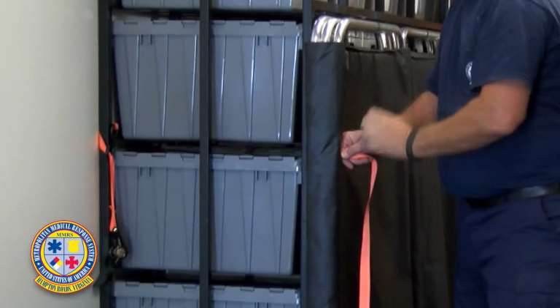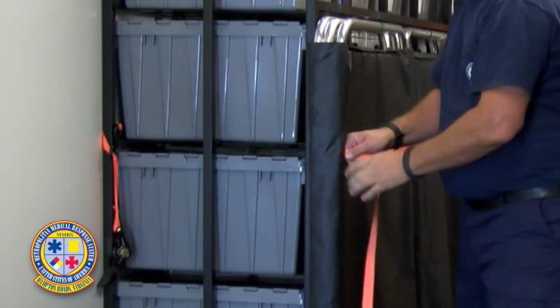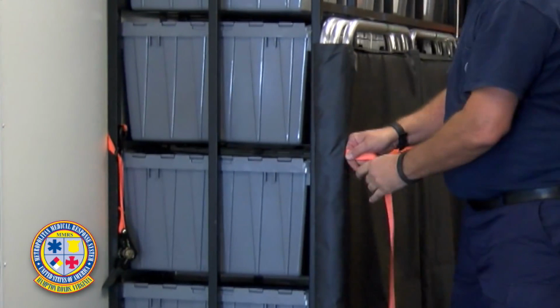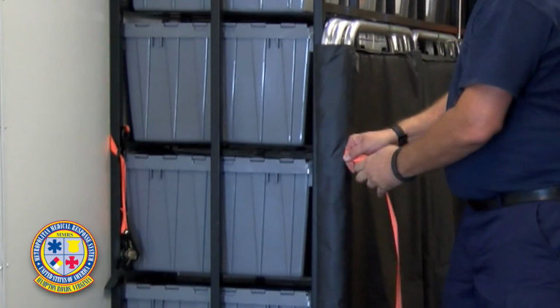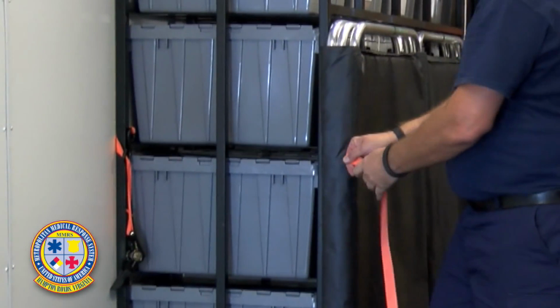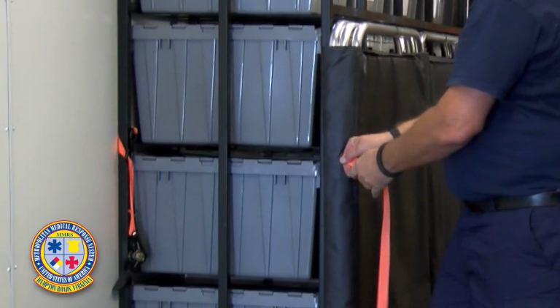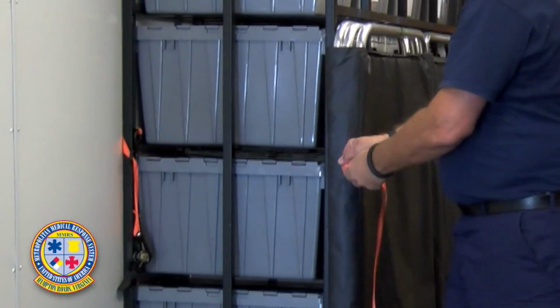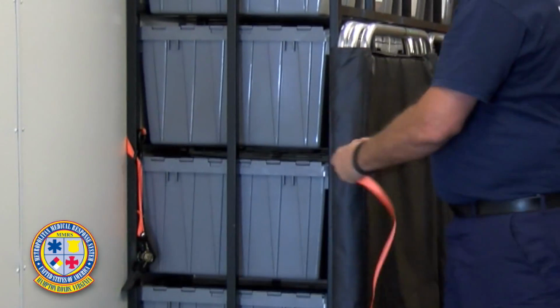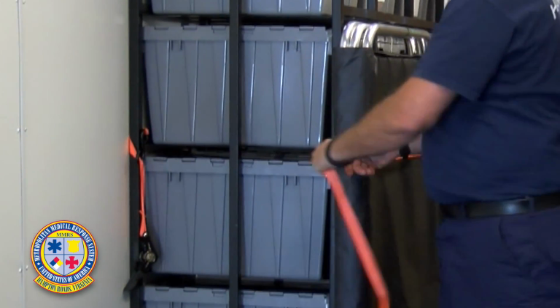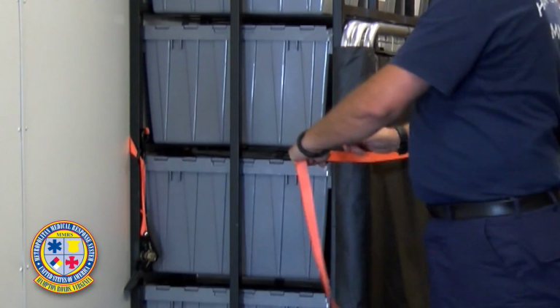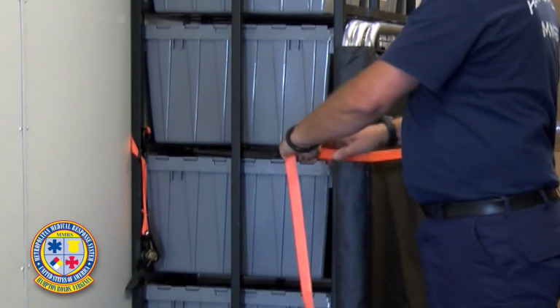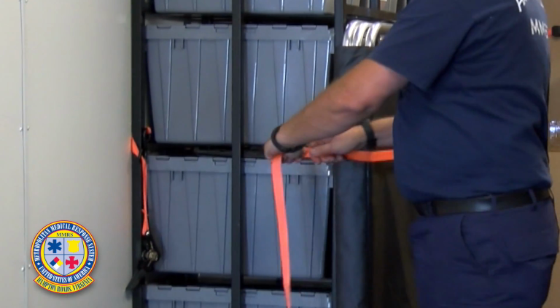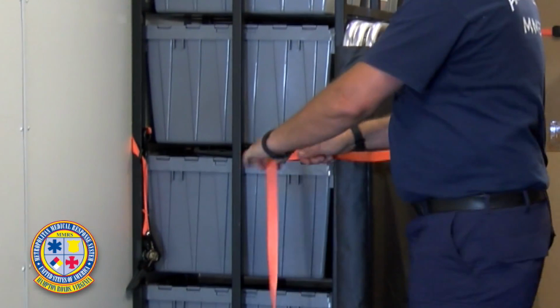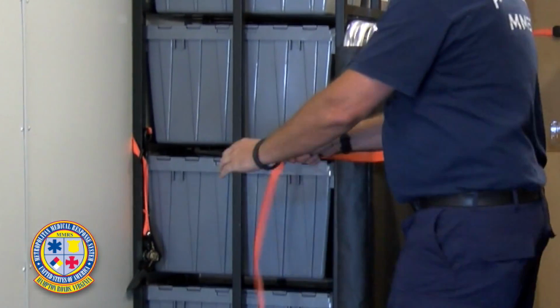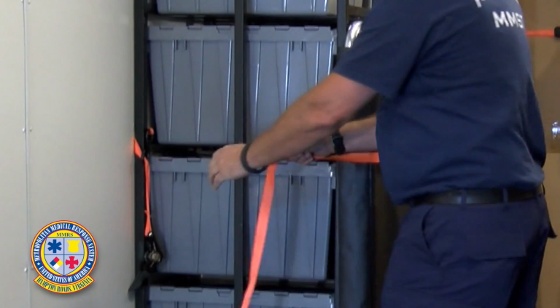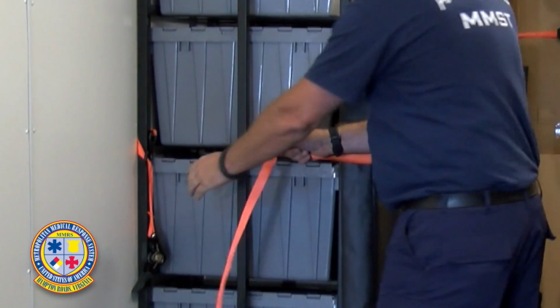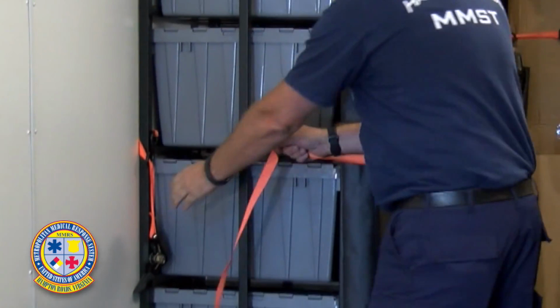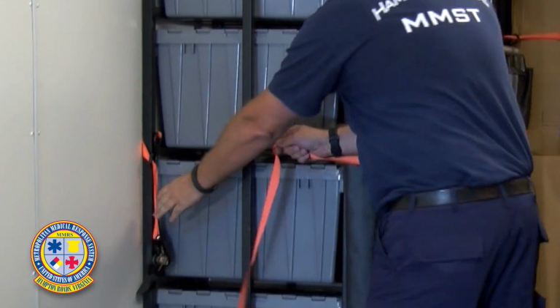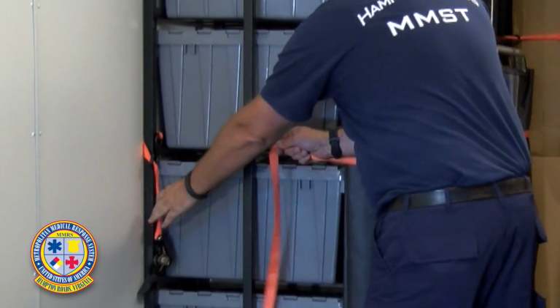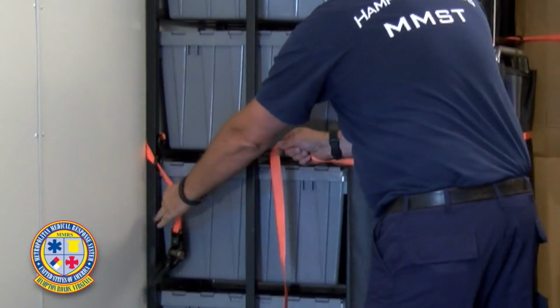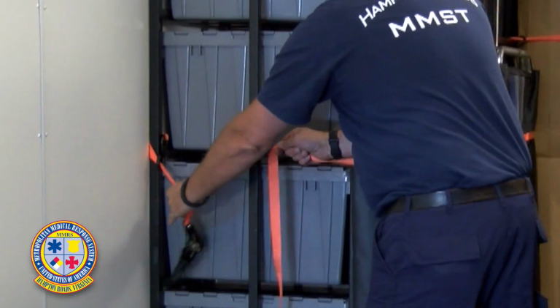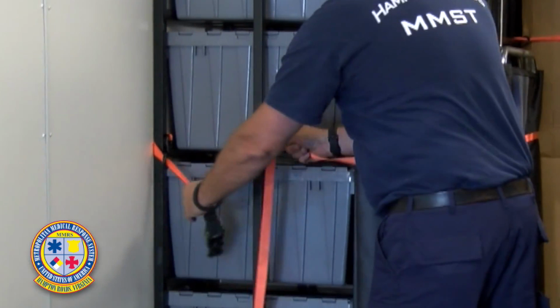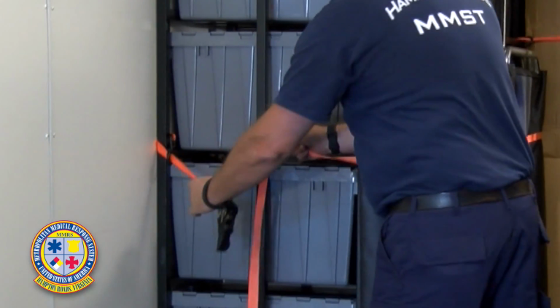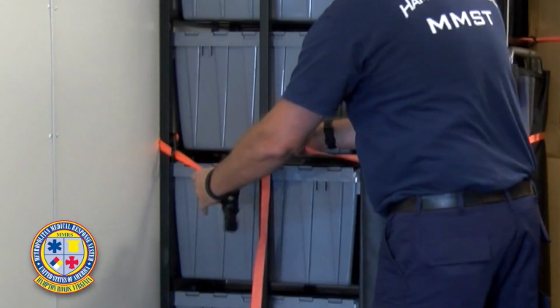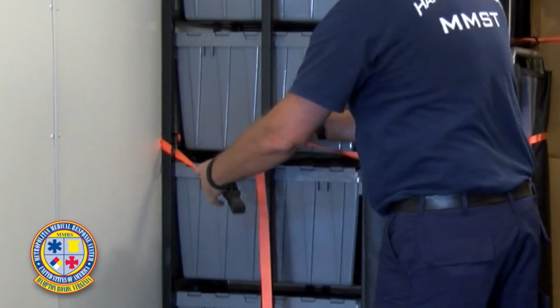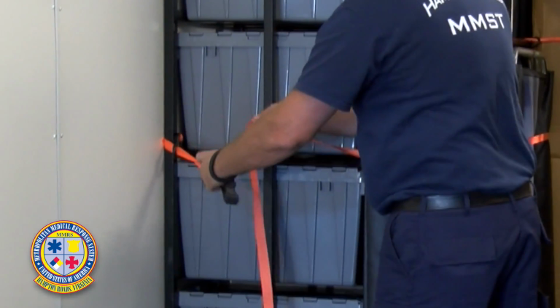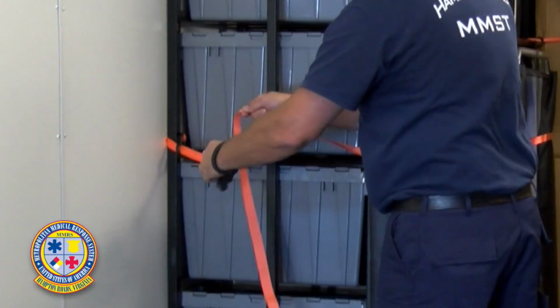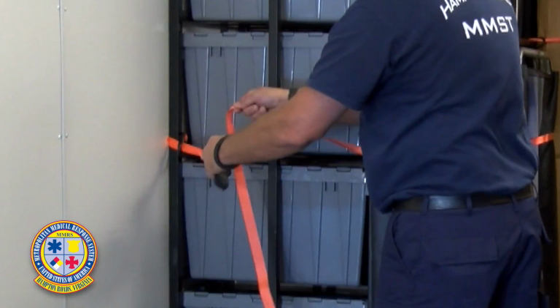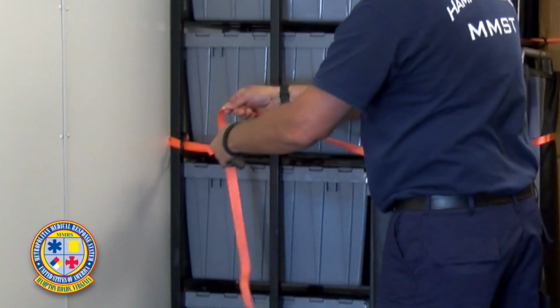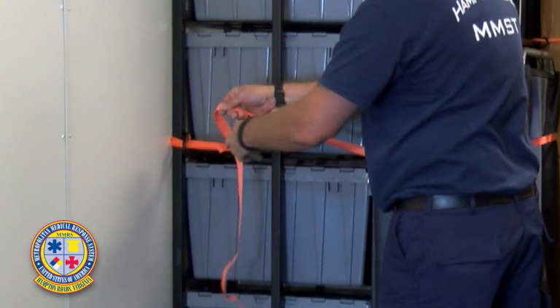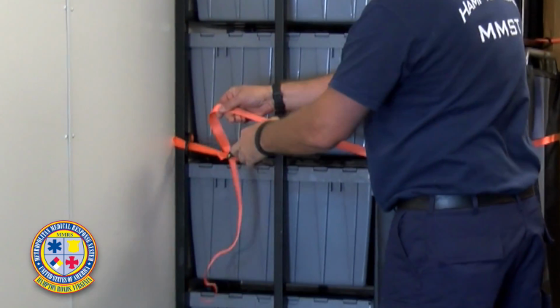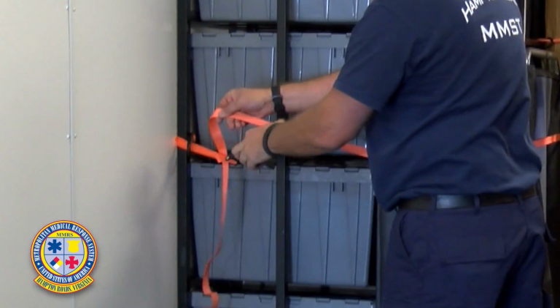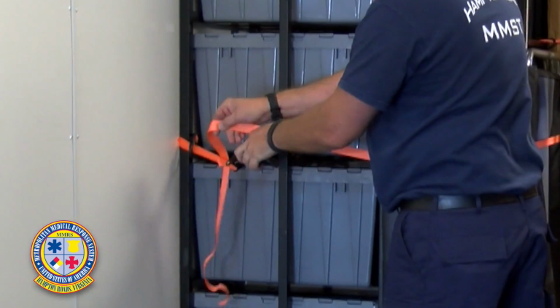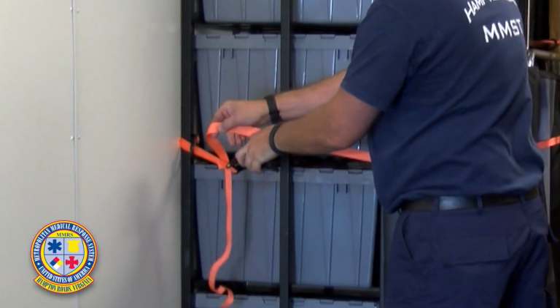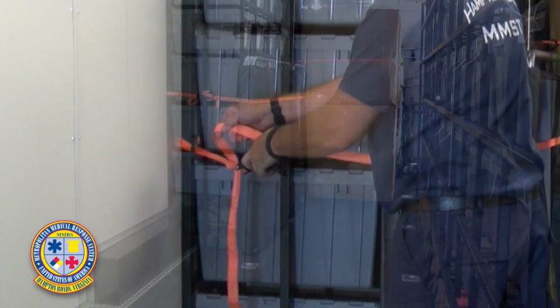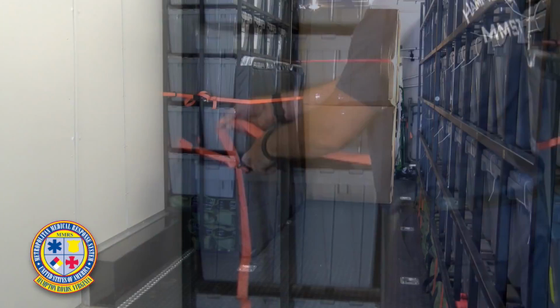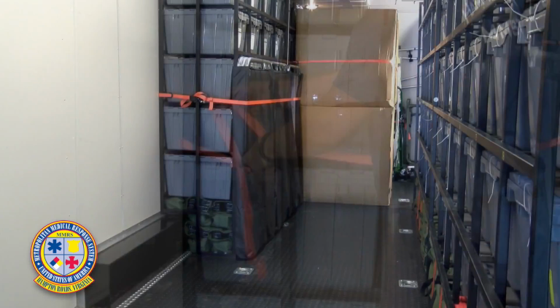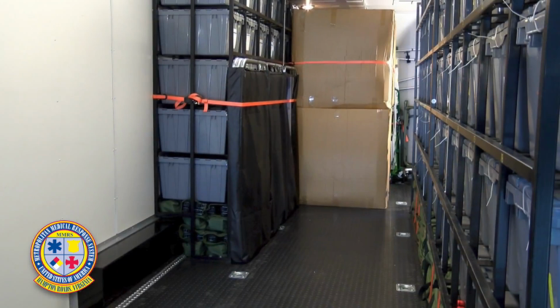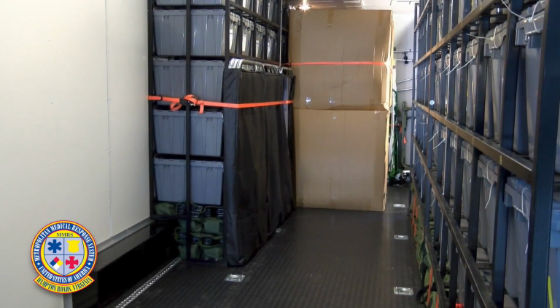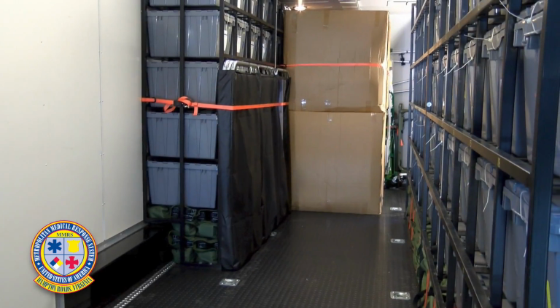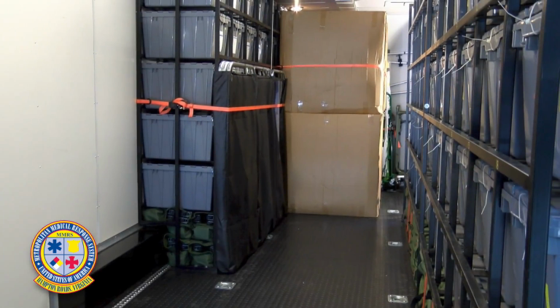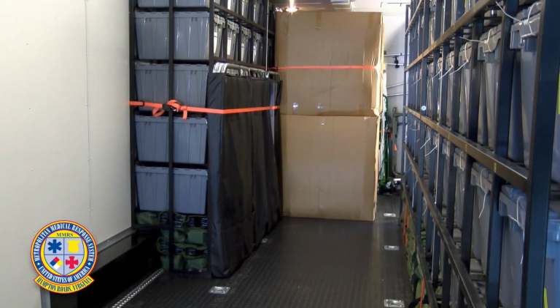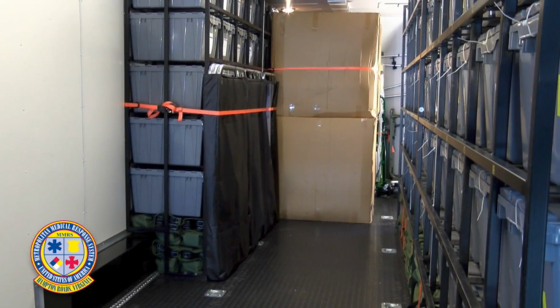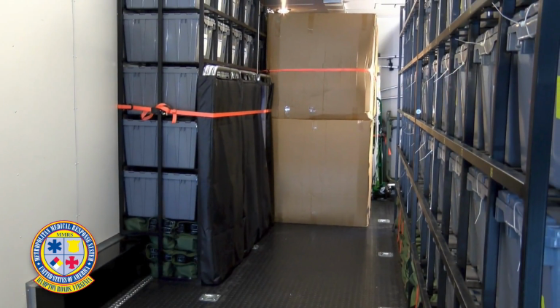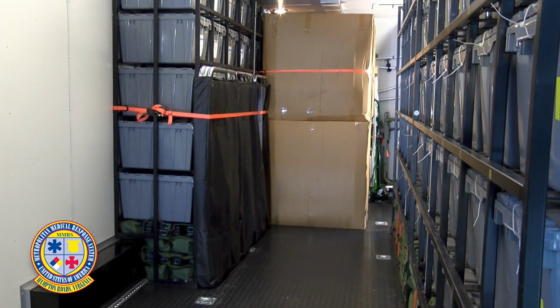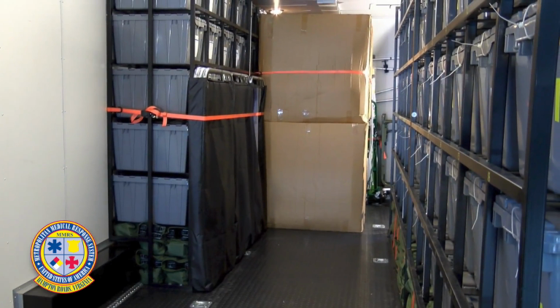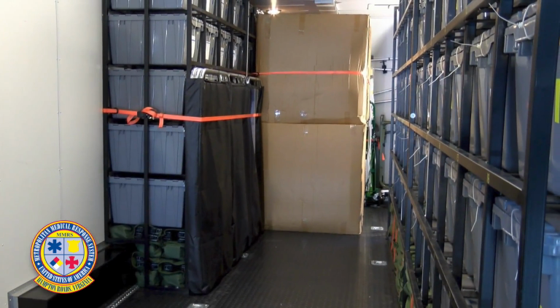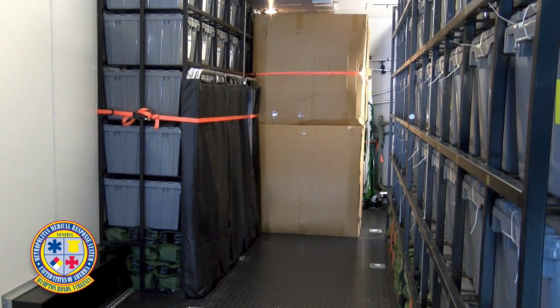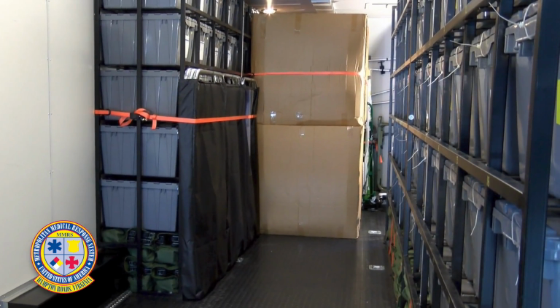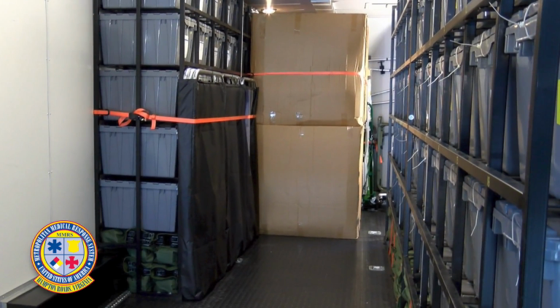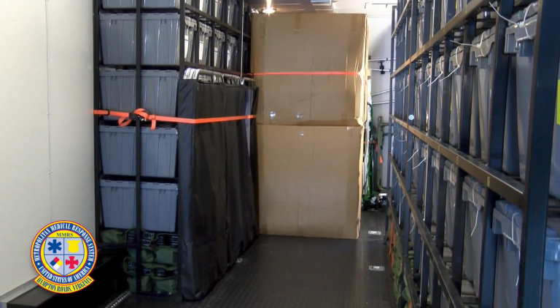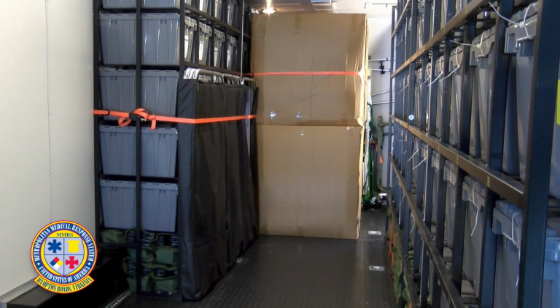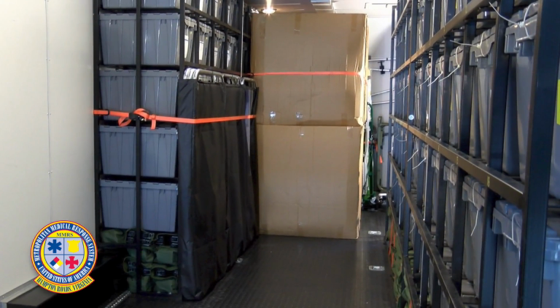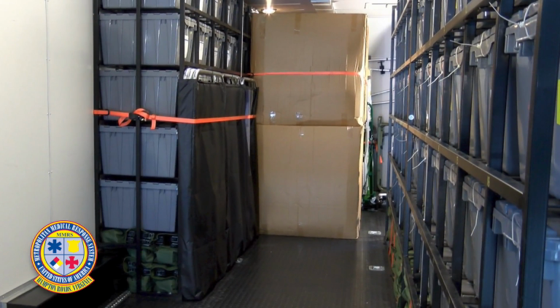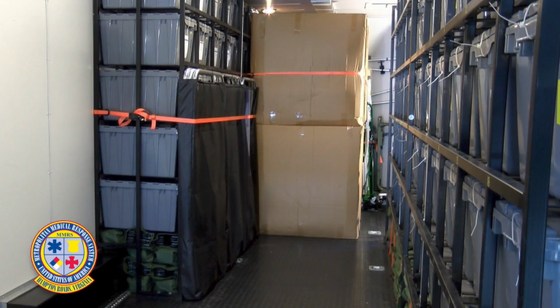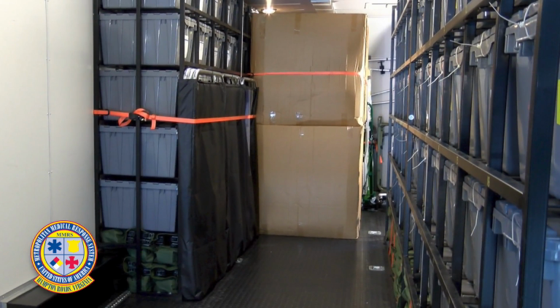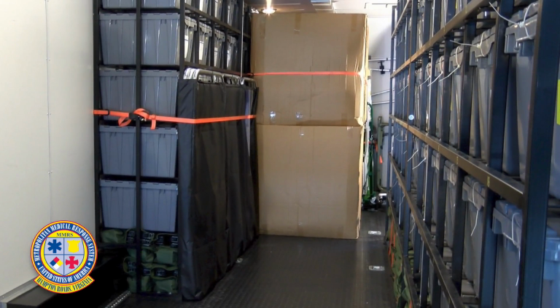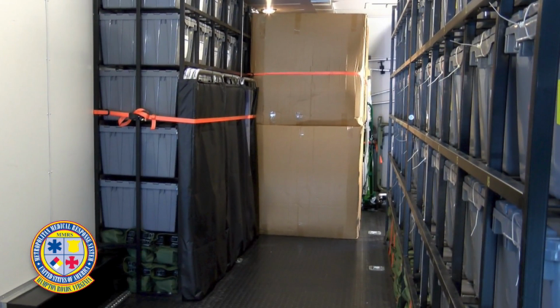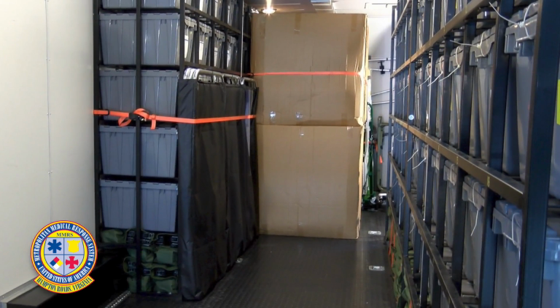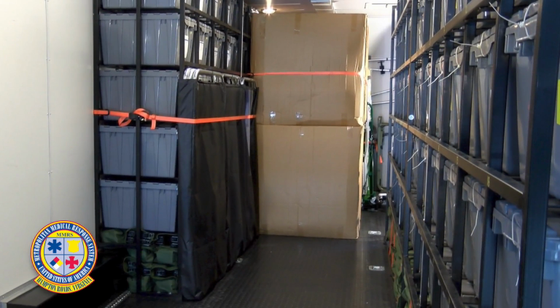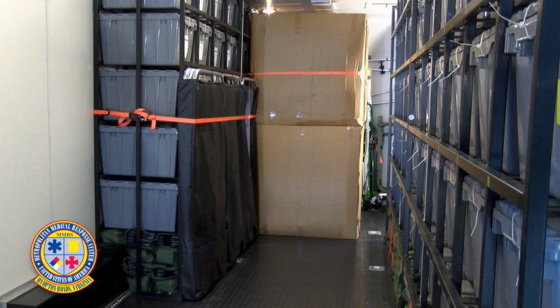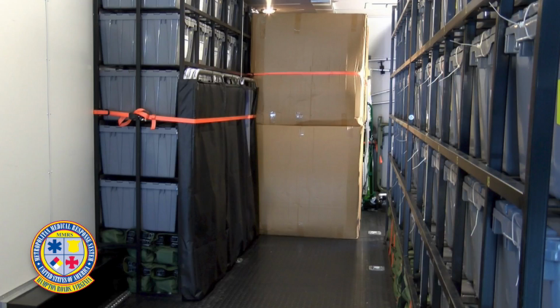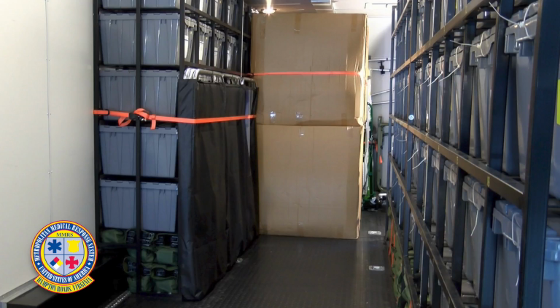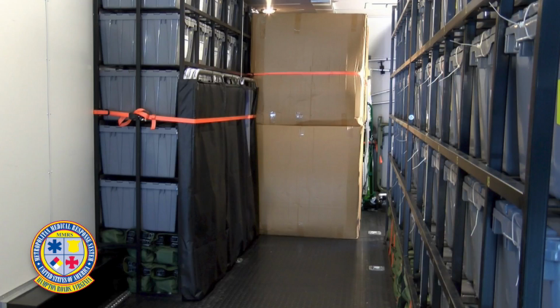The three green color-coded privacy screens are then secured to the rack in preparation for loading the large blue racks containing the beds.